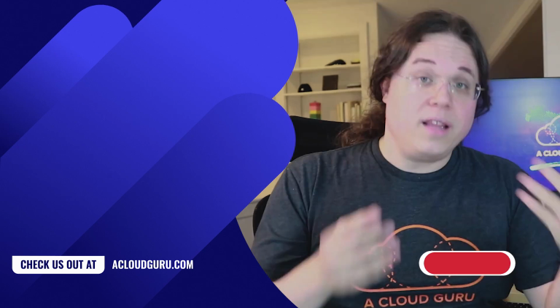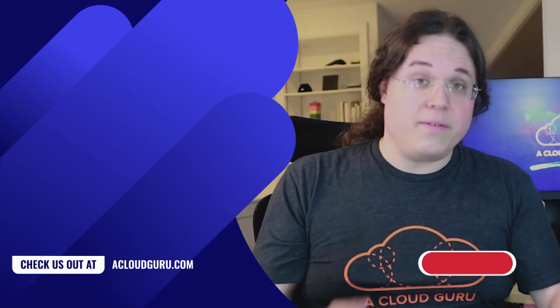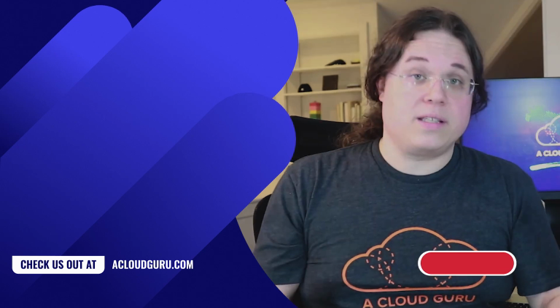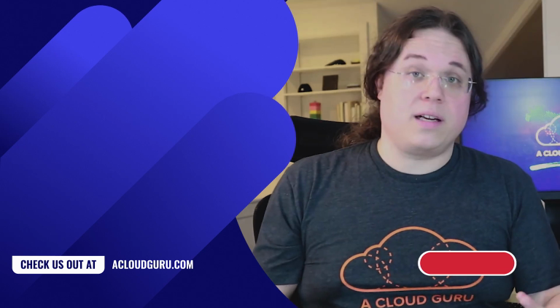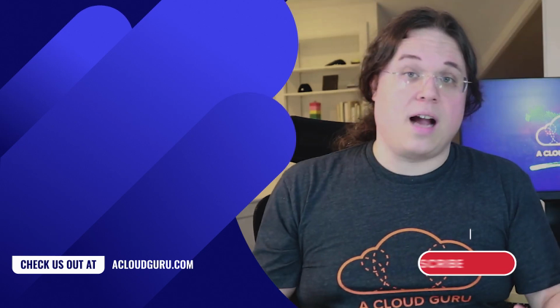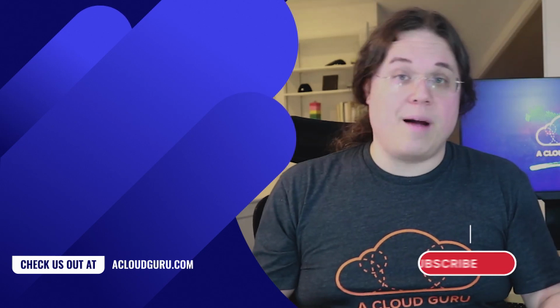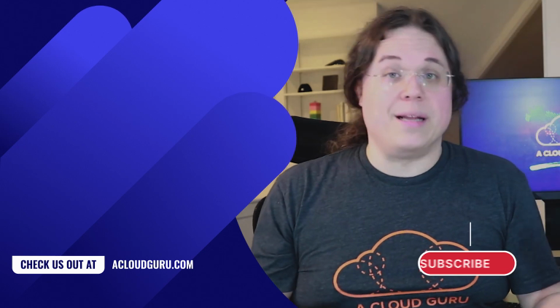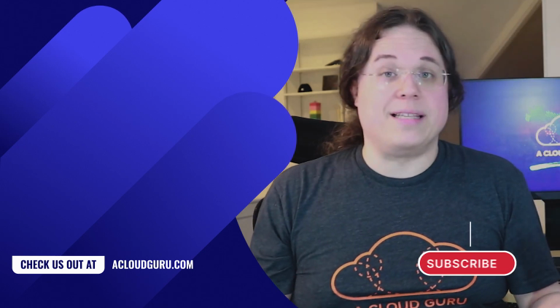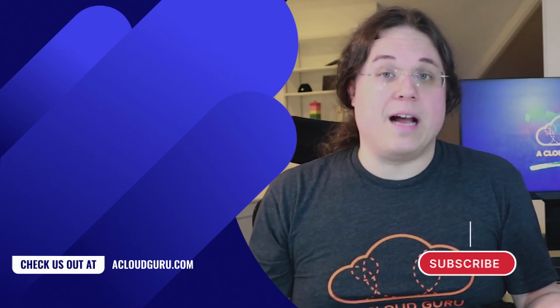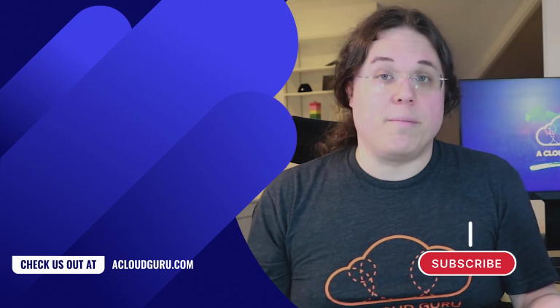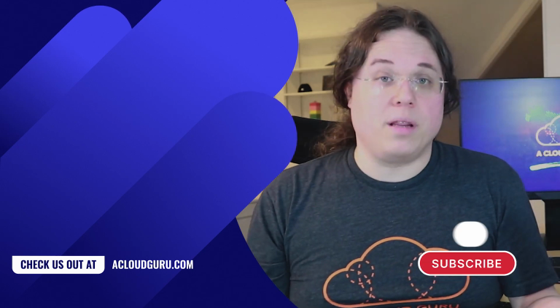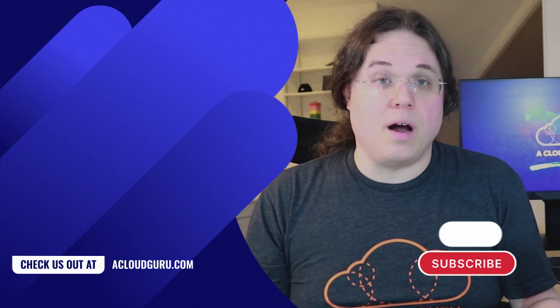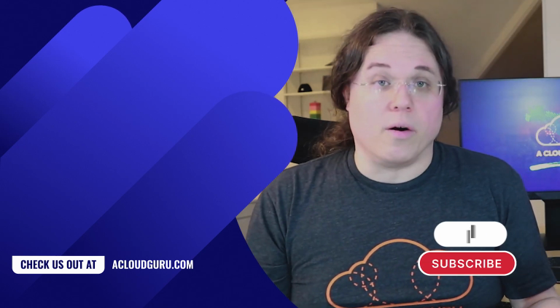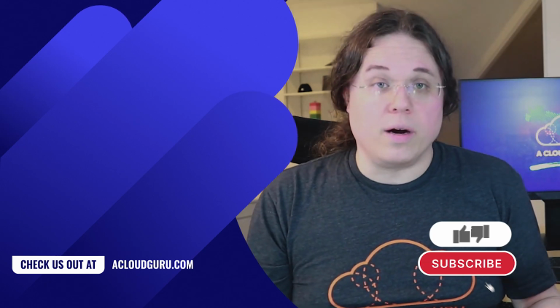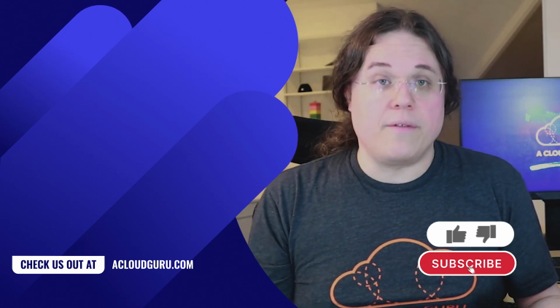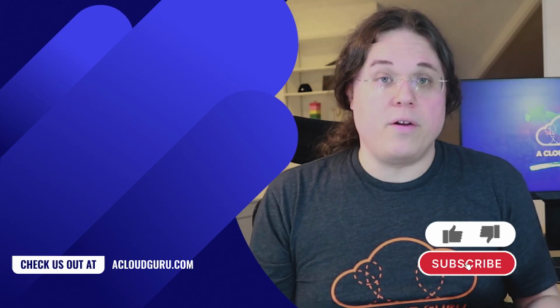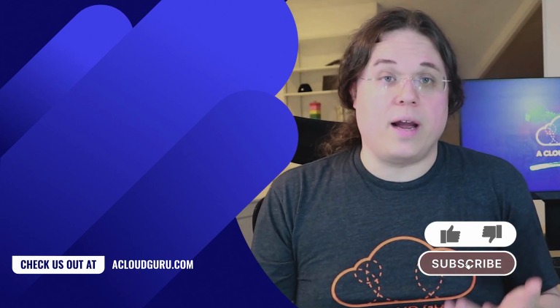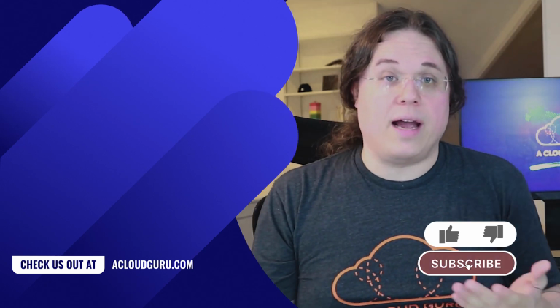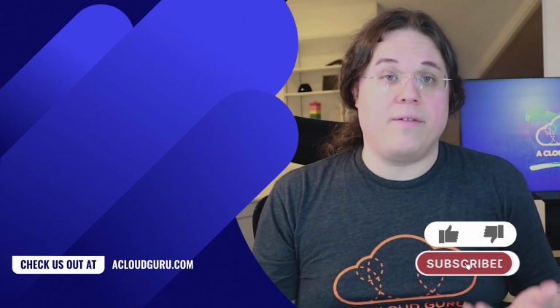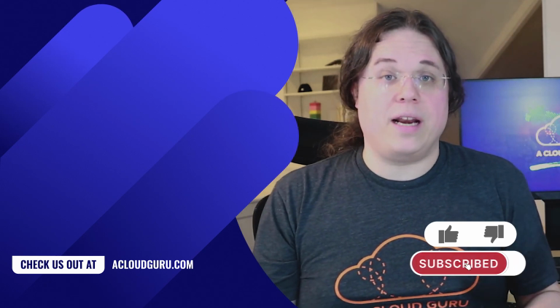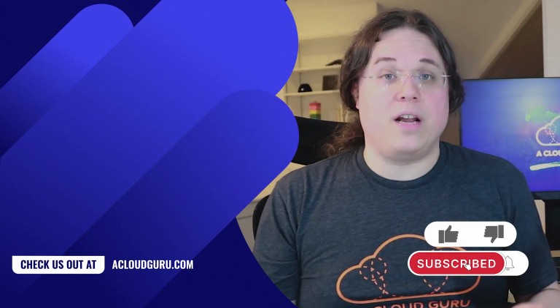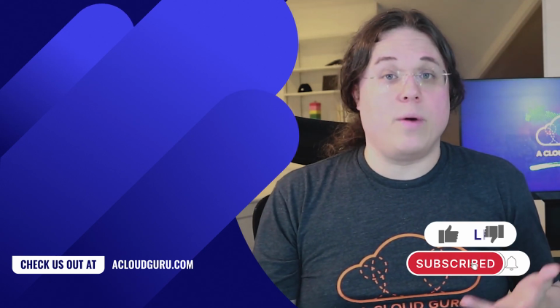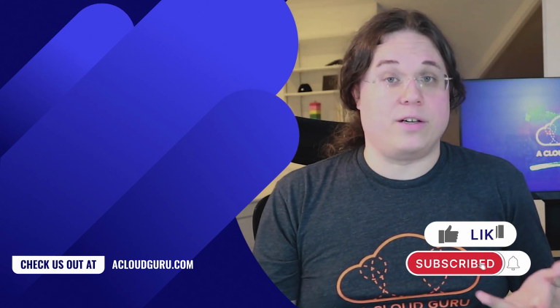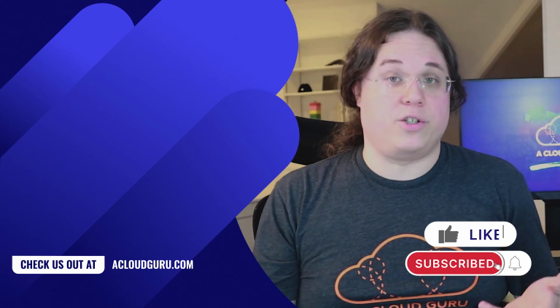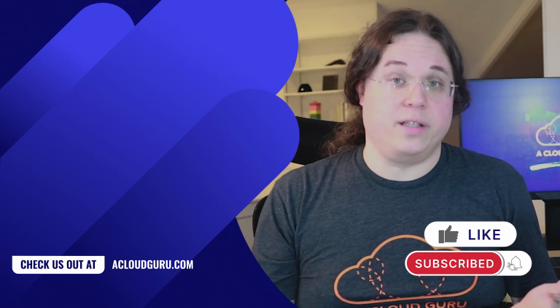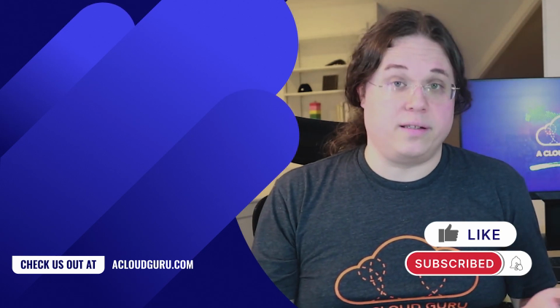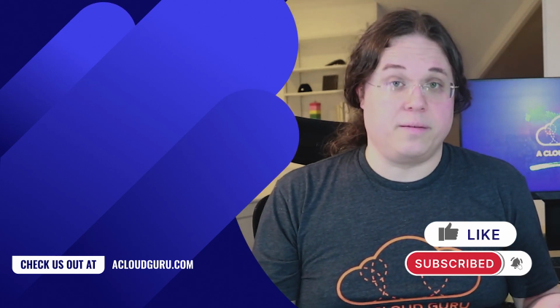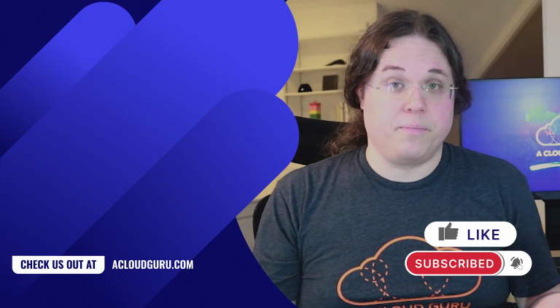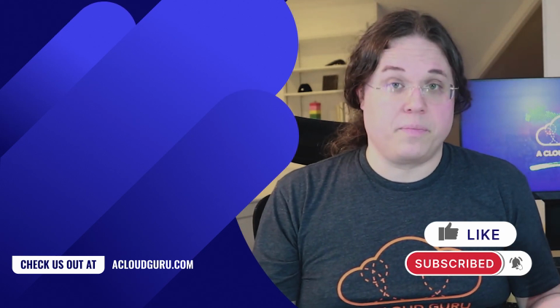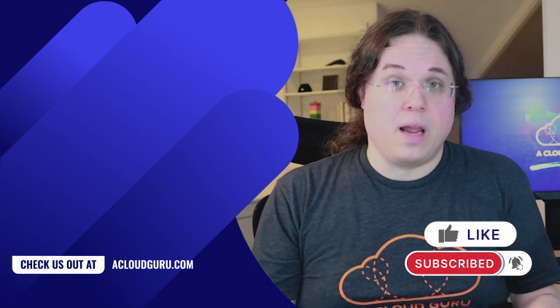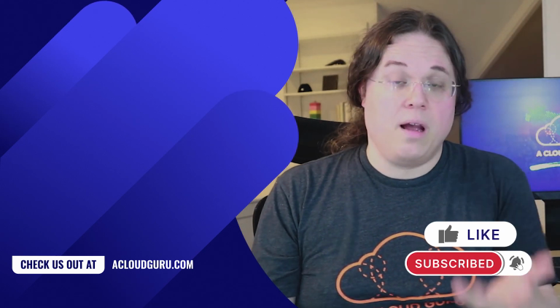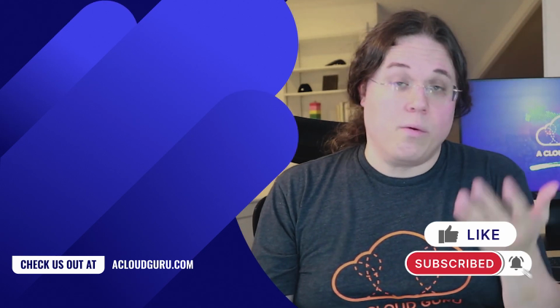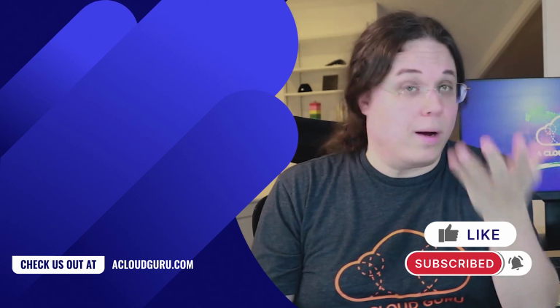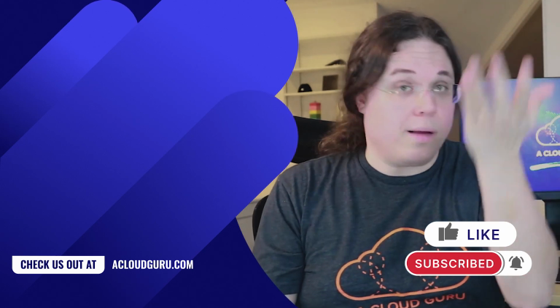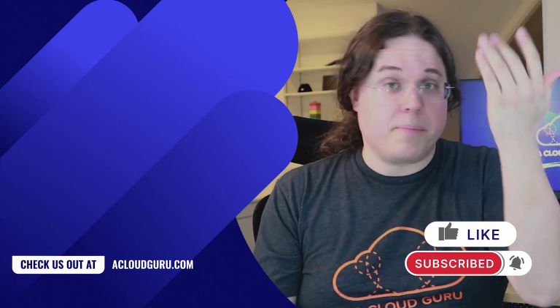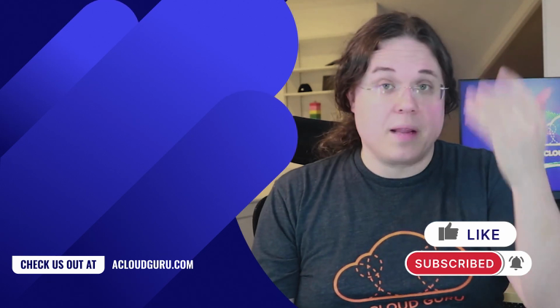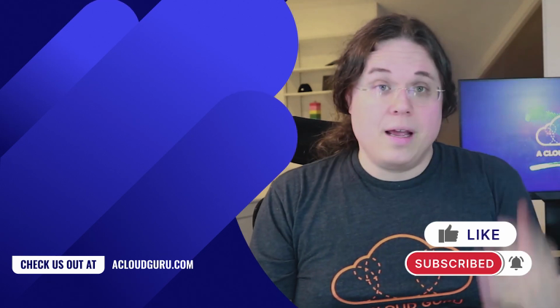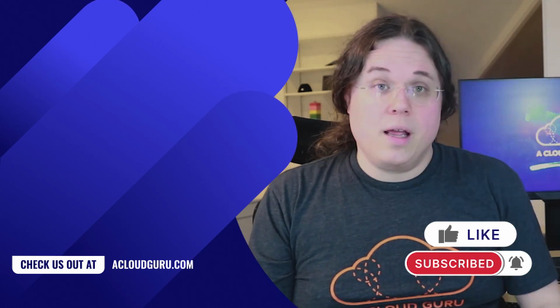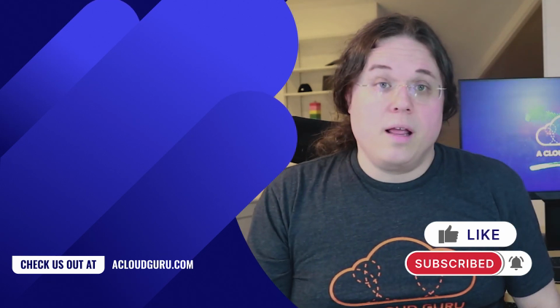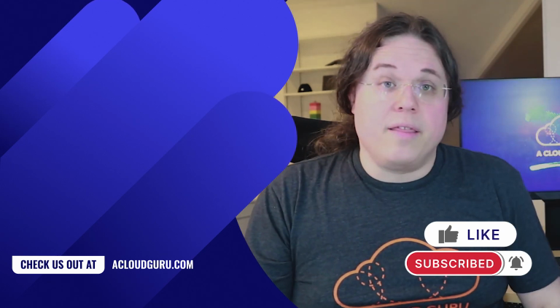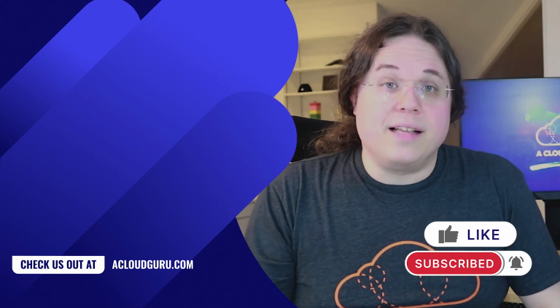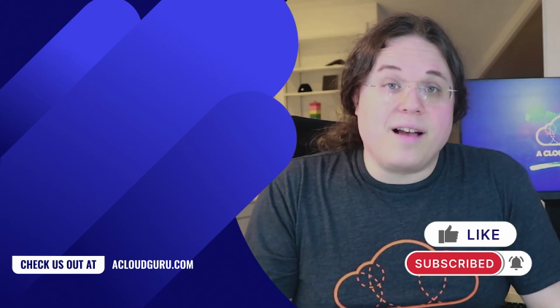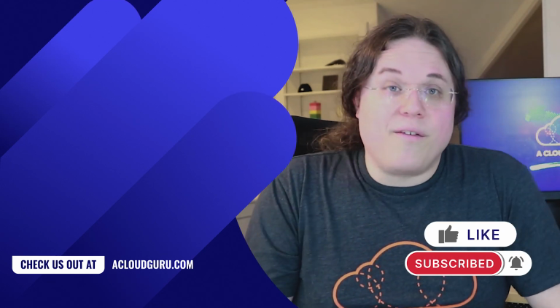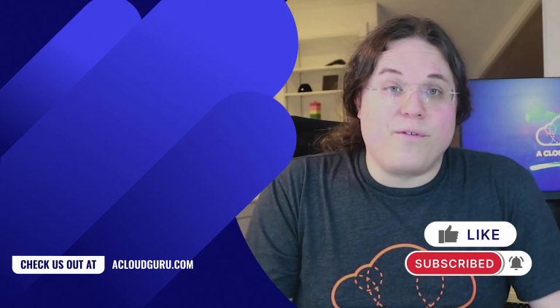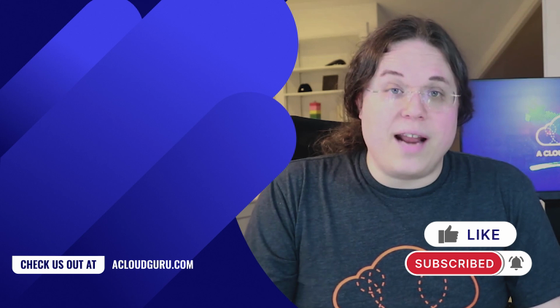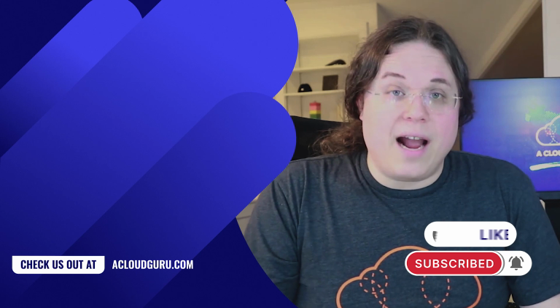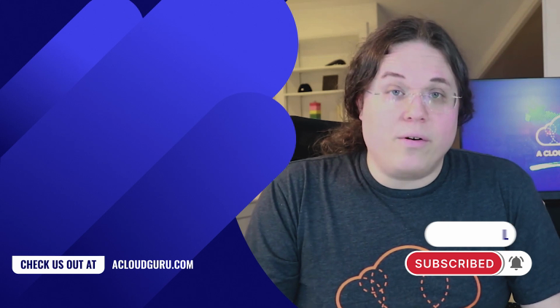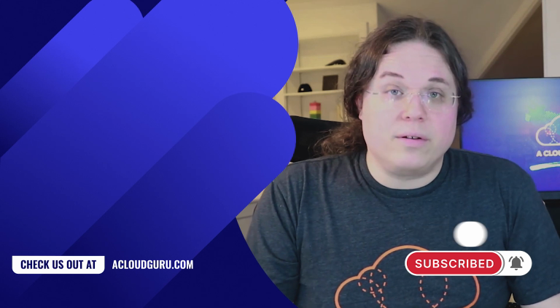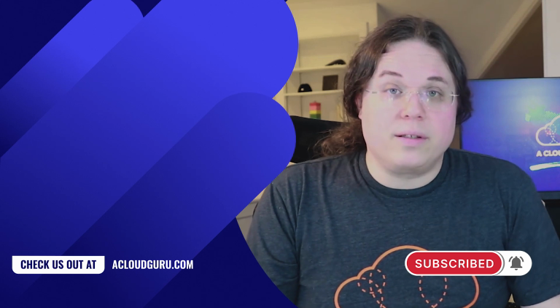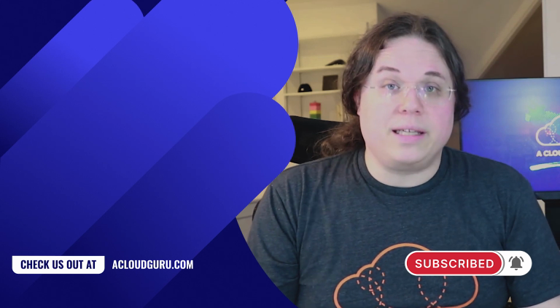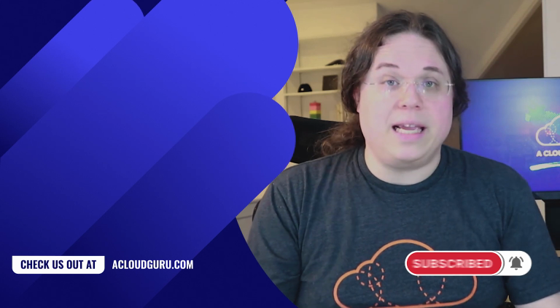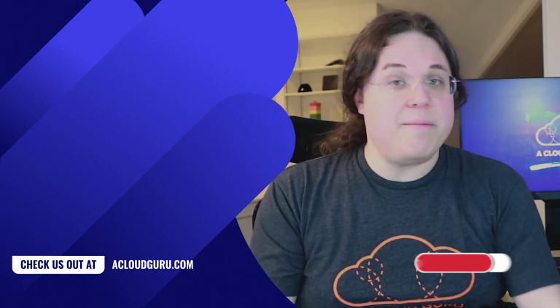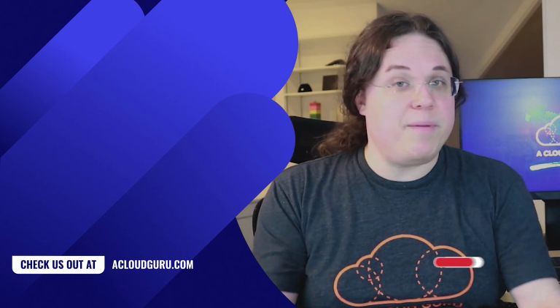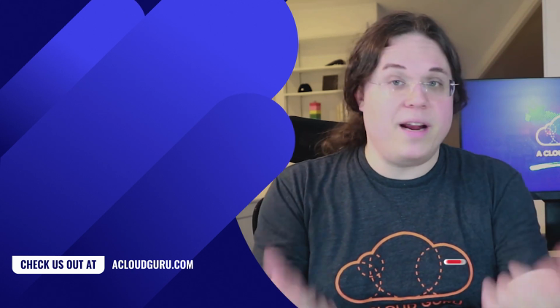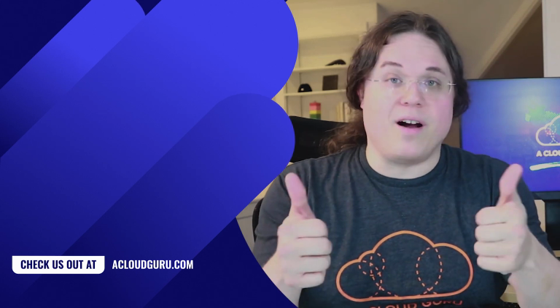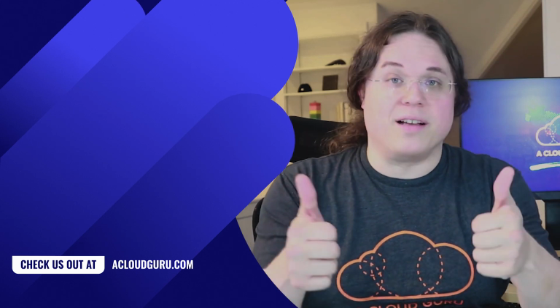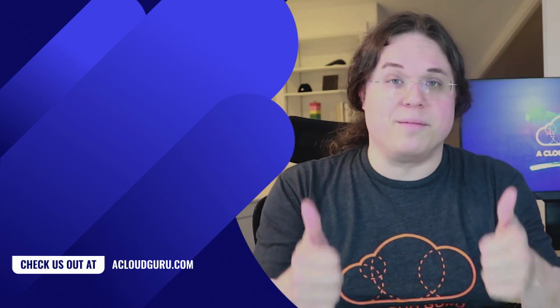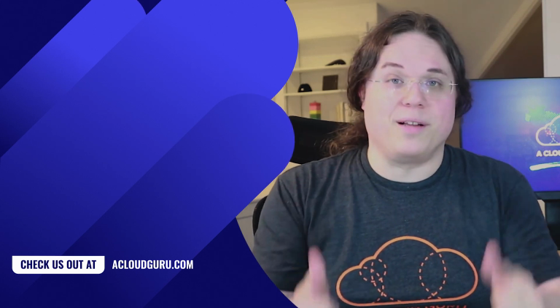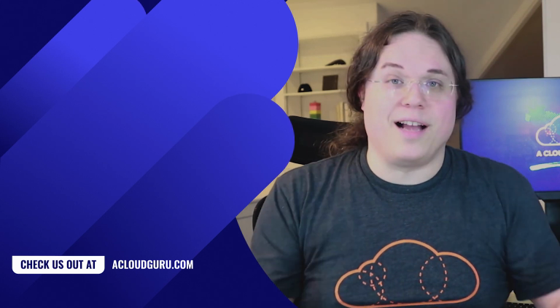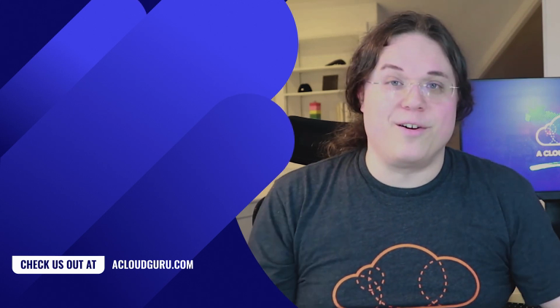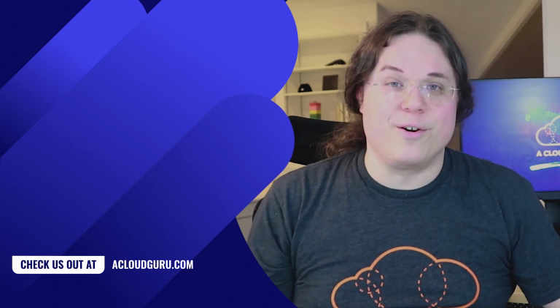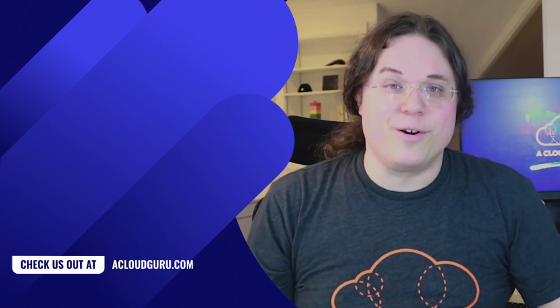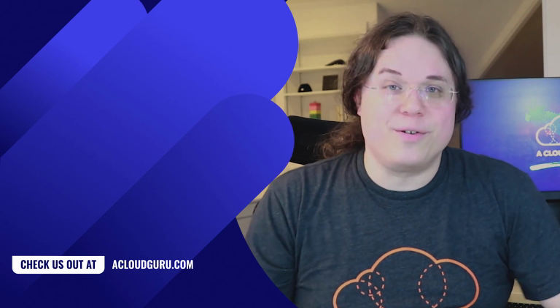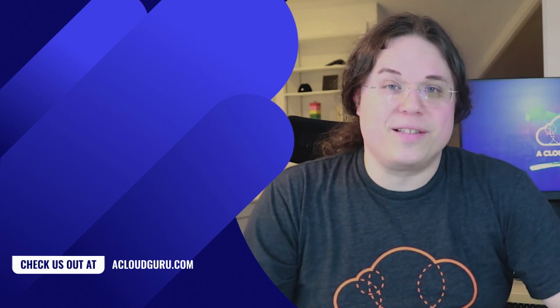Leave us a comment down below if you have any questions. That's all for now. Keep being awesome, cloud gurus.